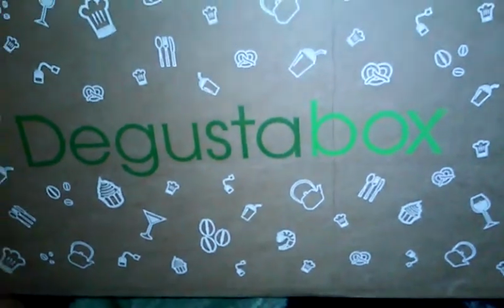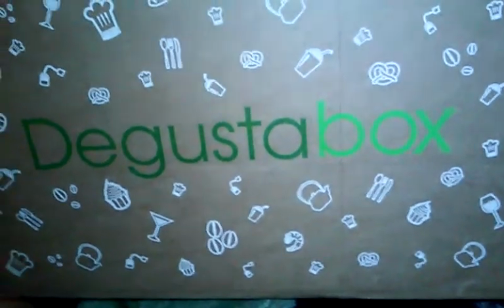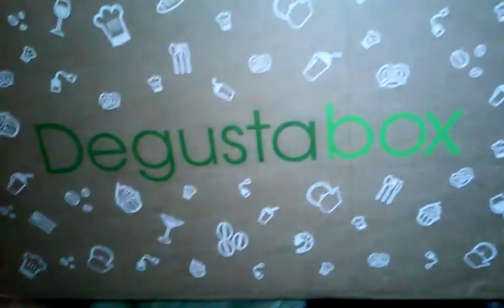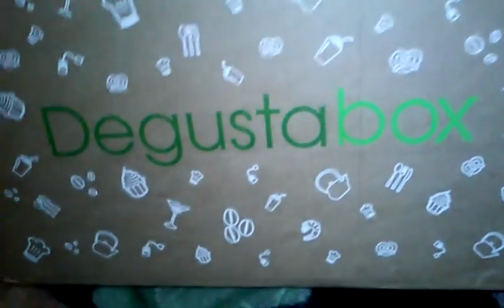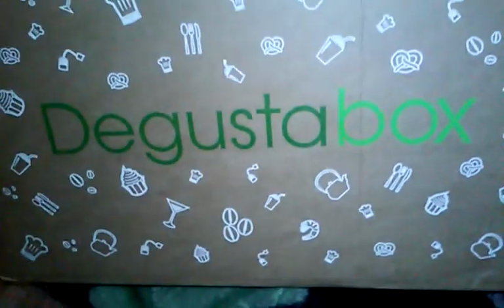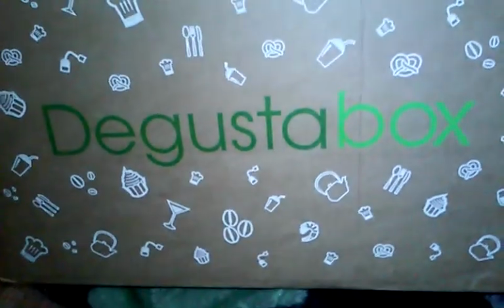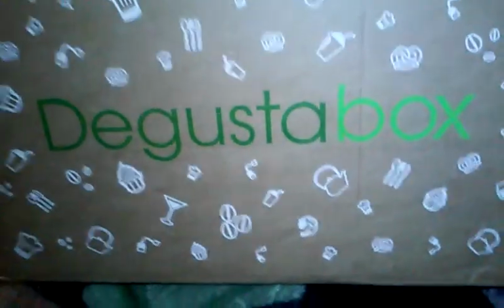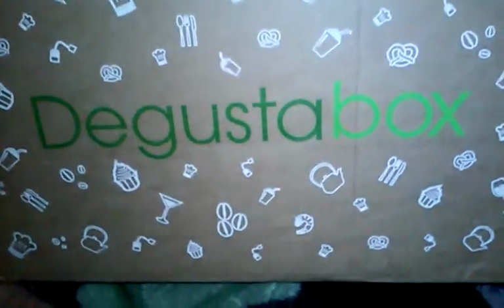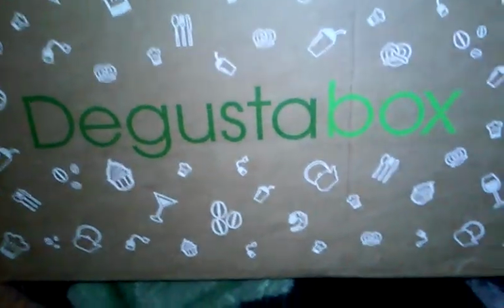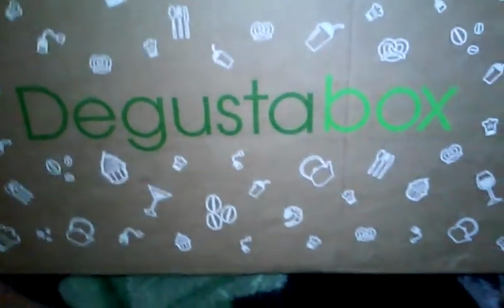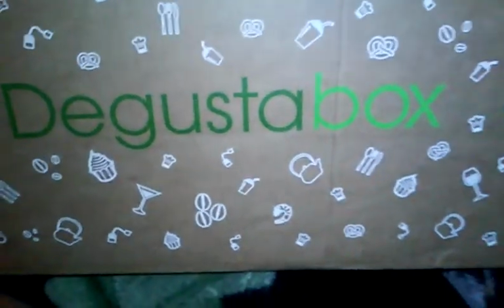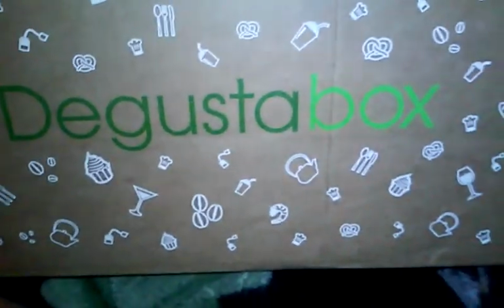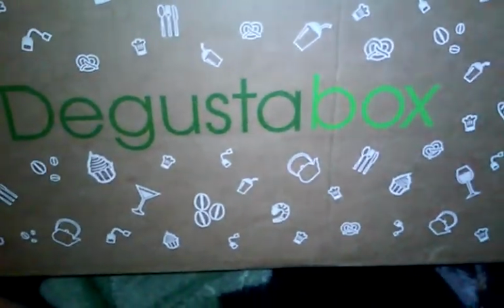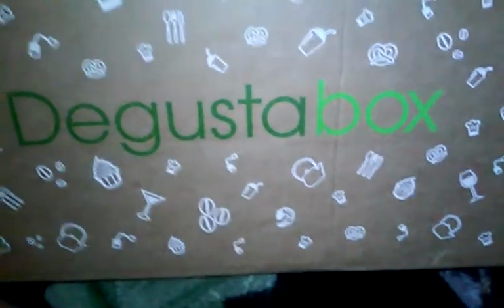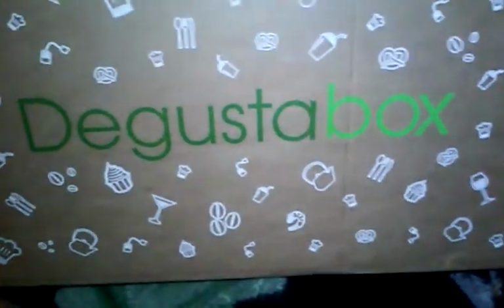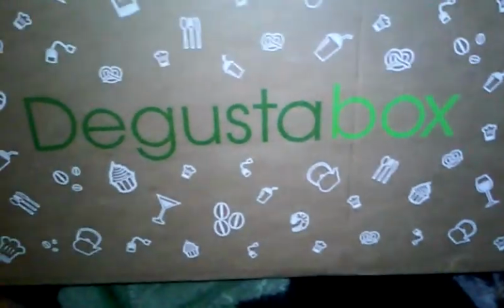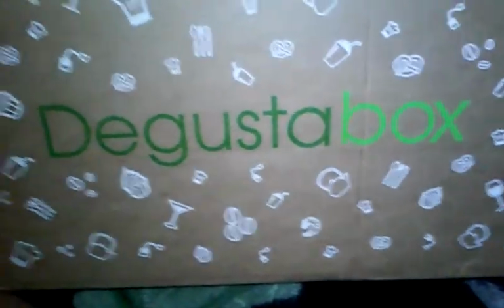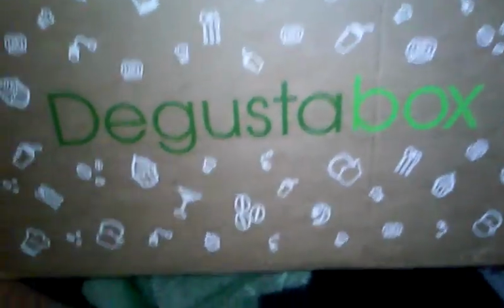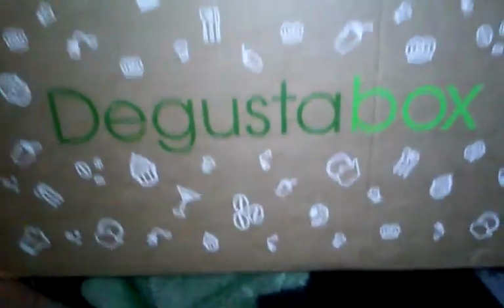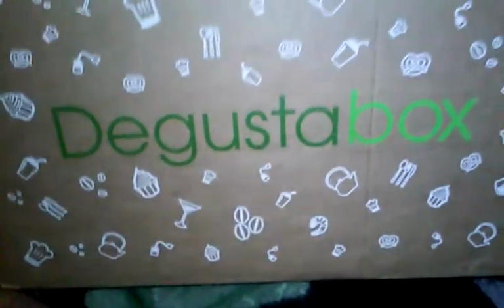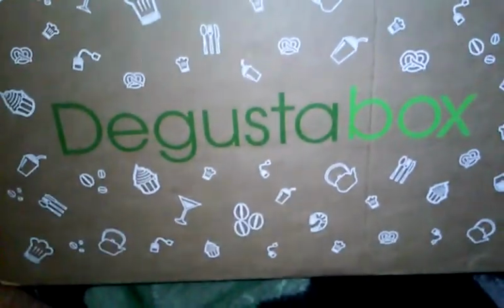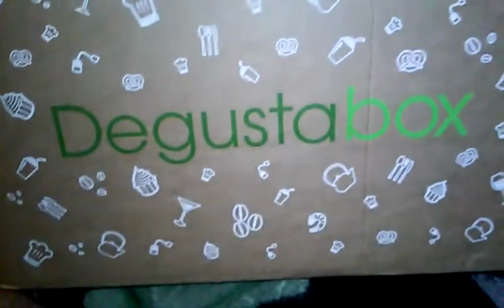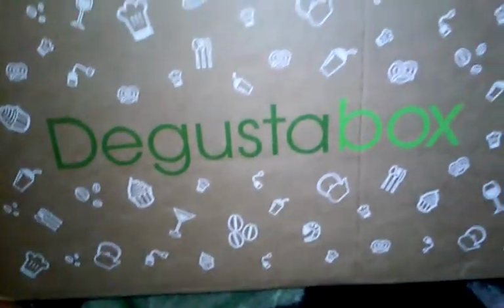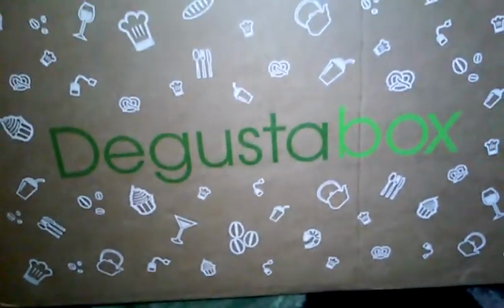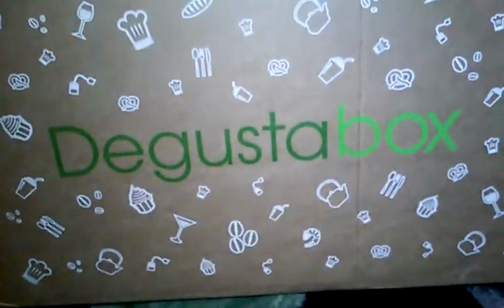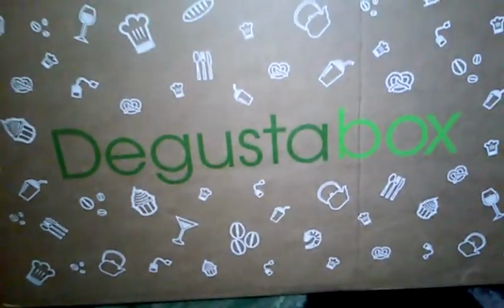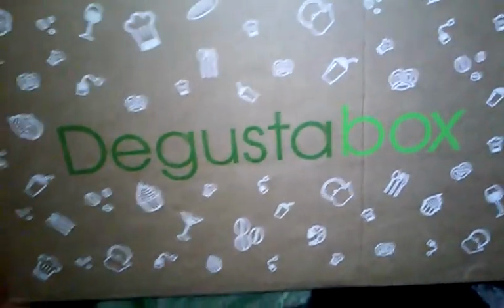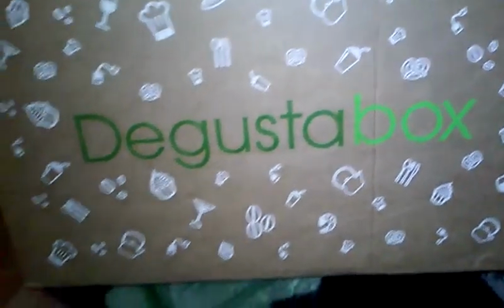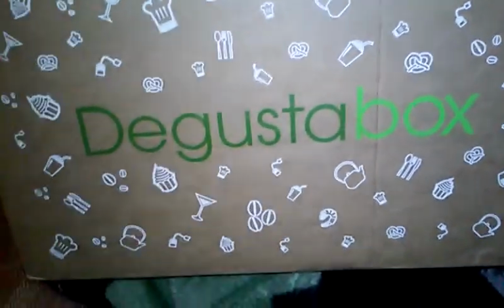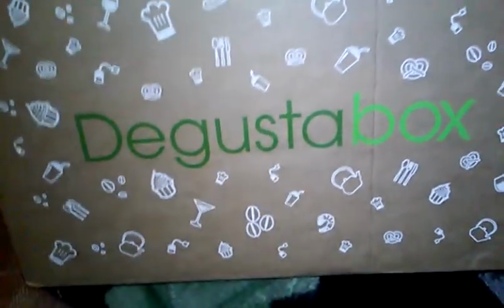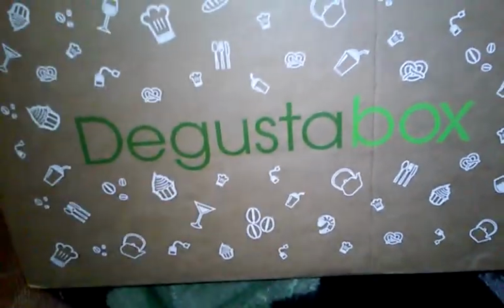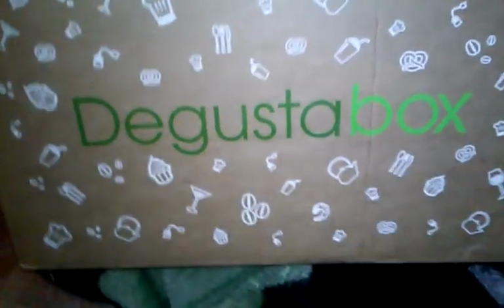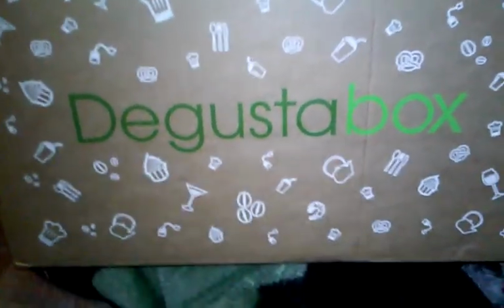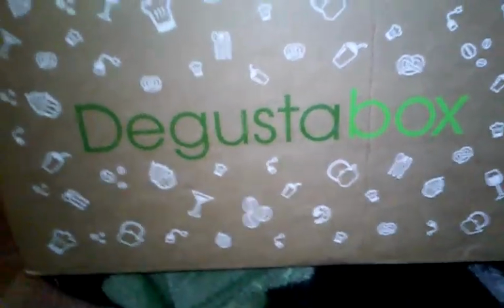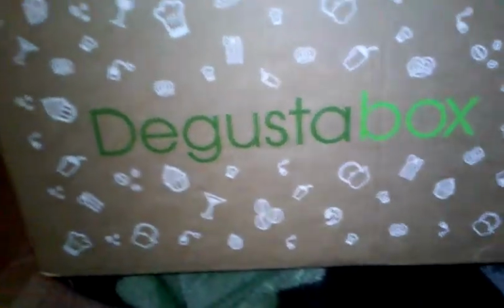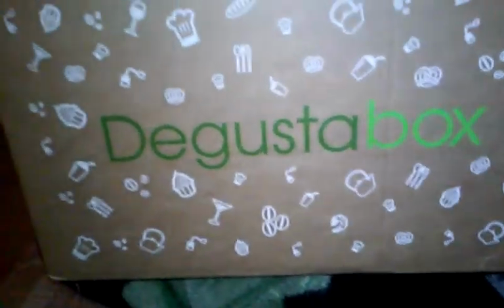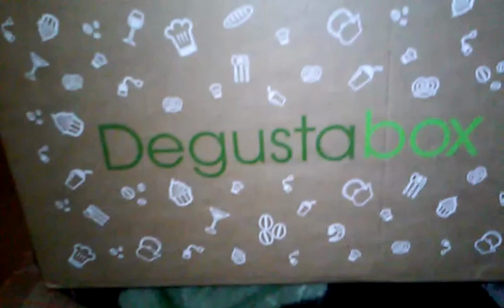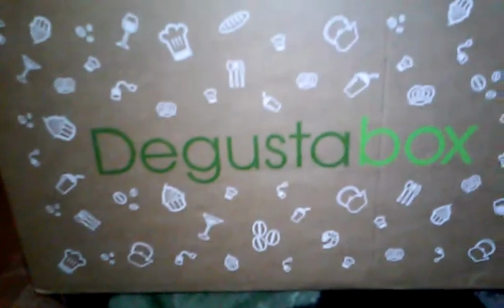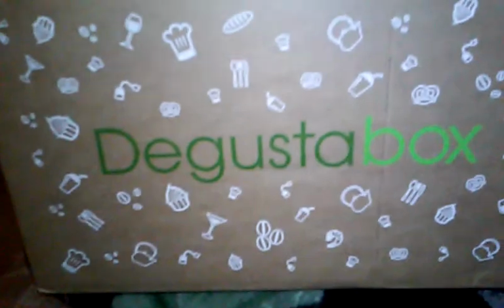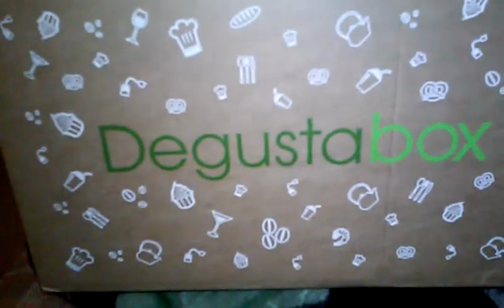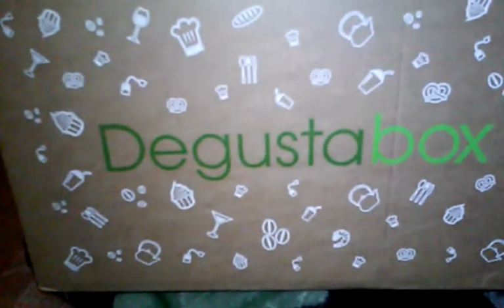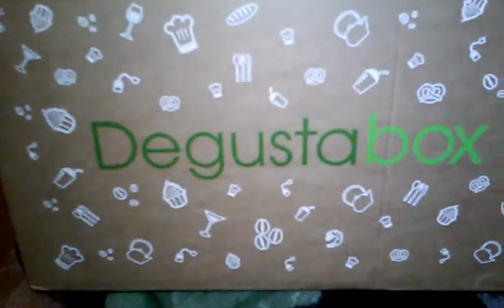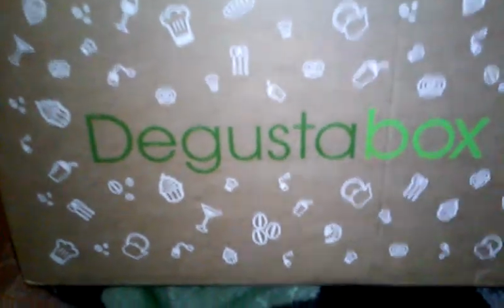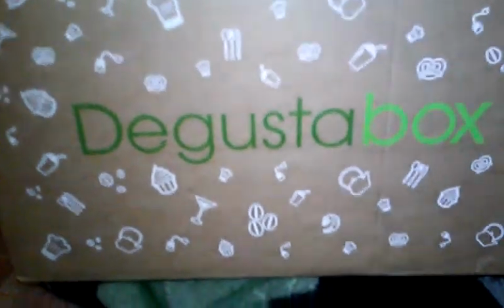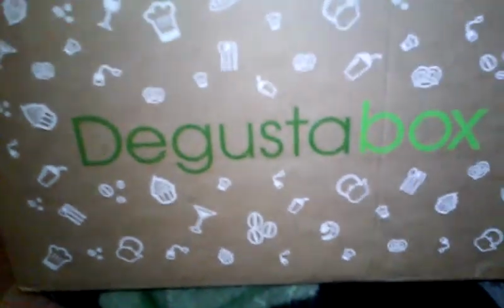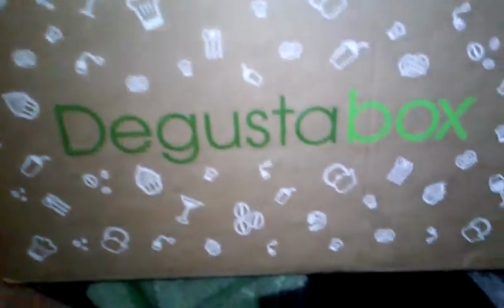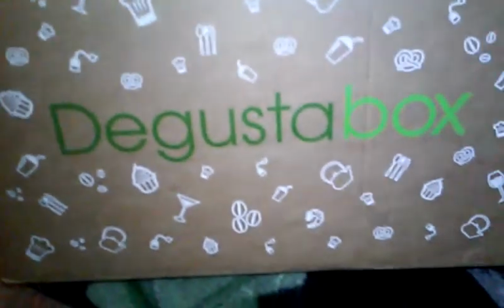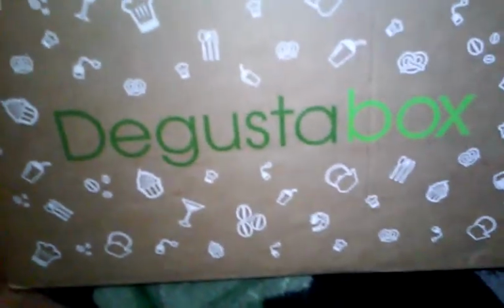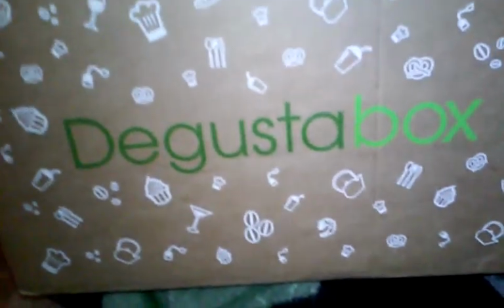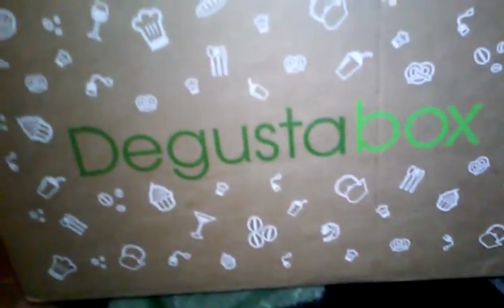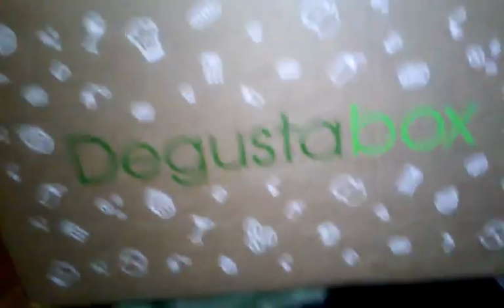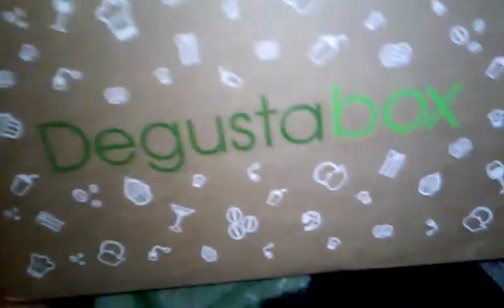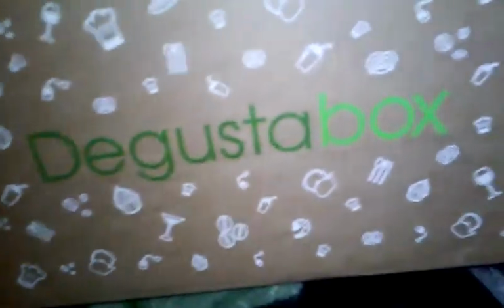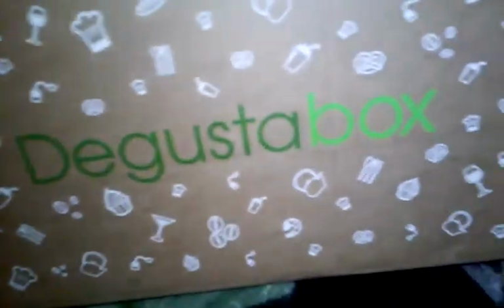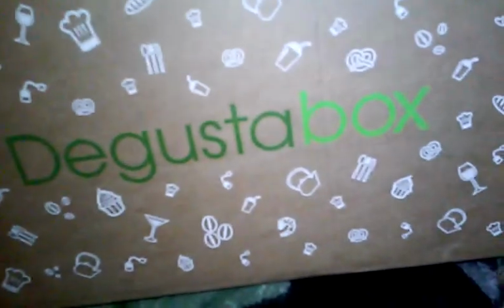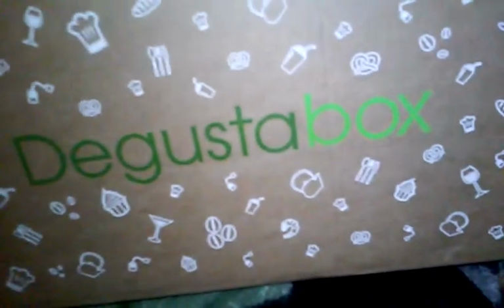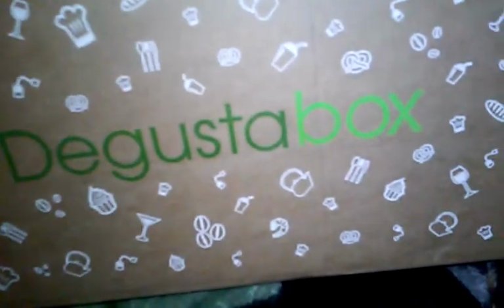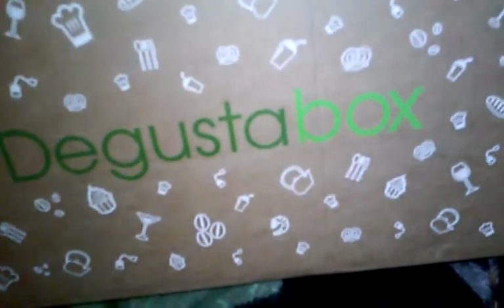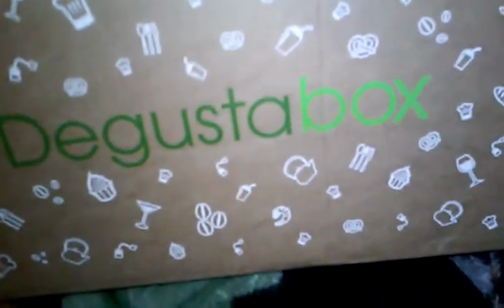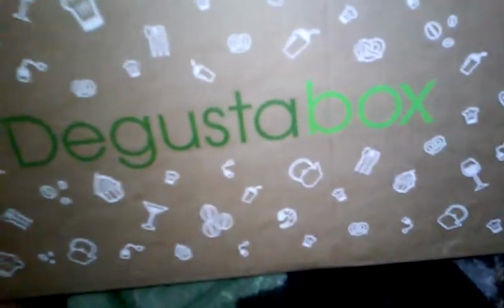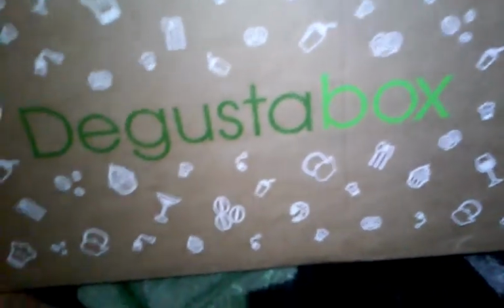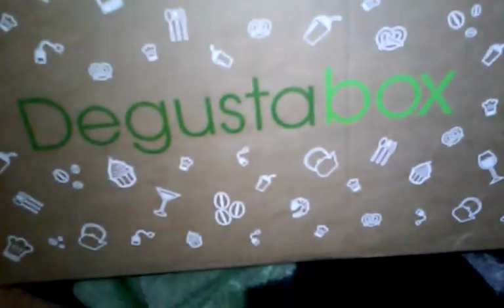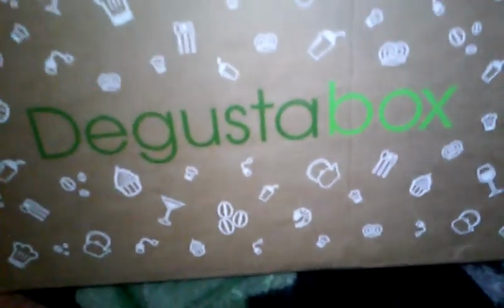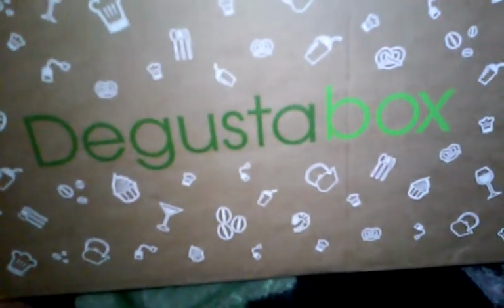Hey everybody, how you been? My D'Gusta box got here, and you know what that means? Food, goodies, and food.